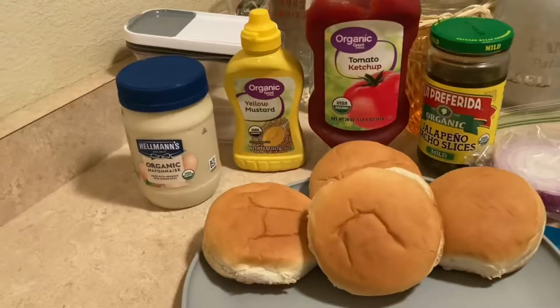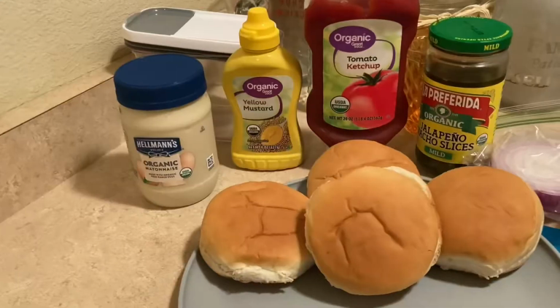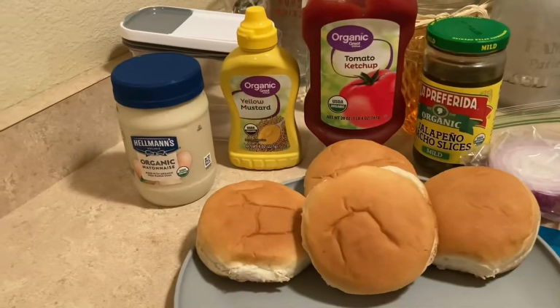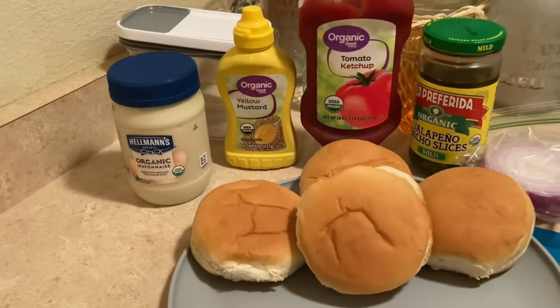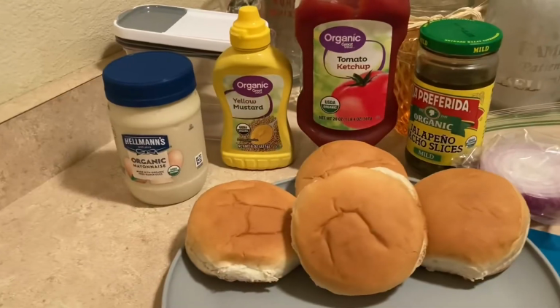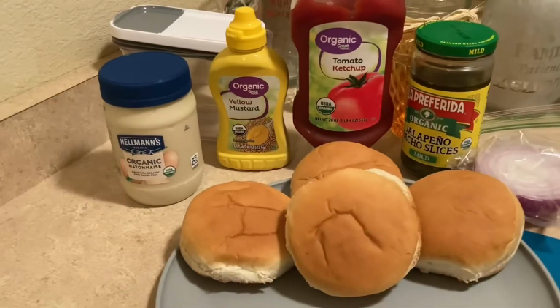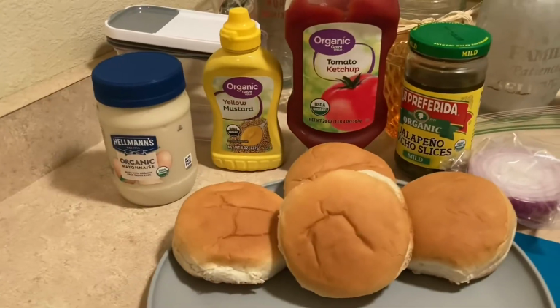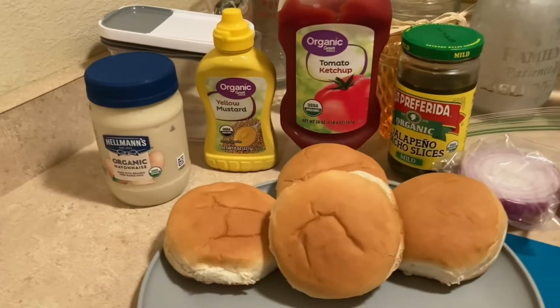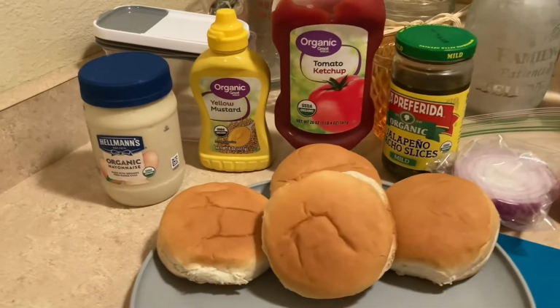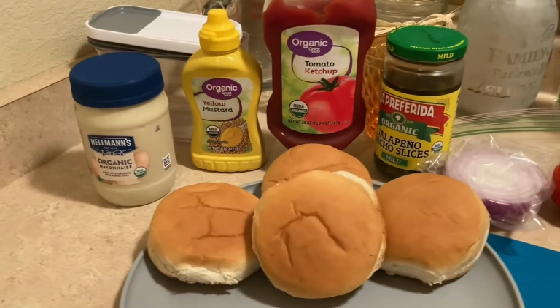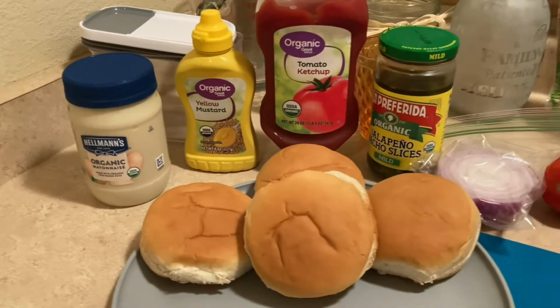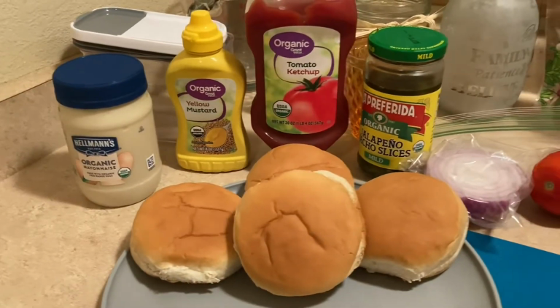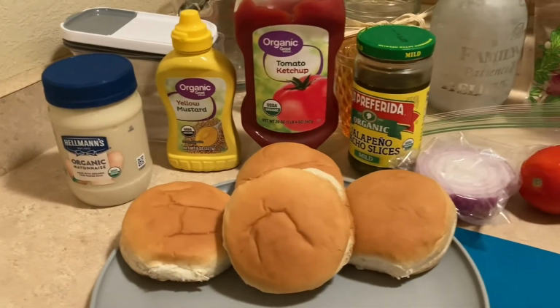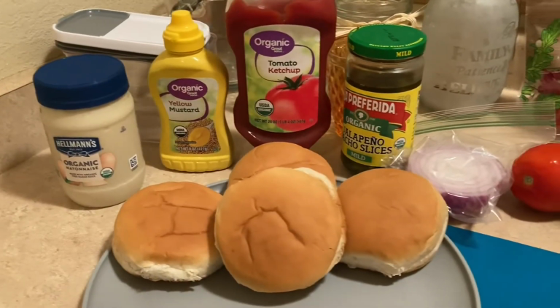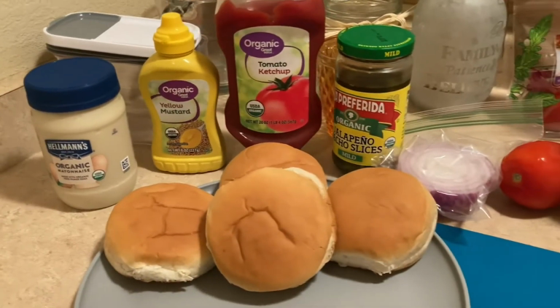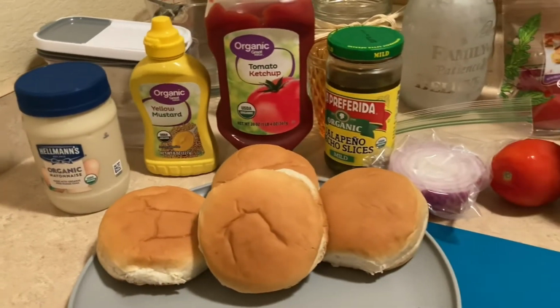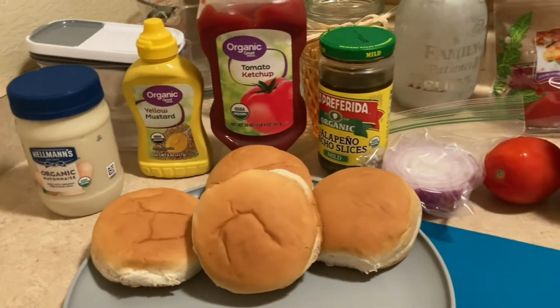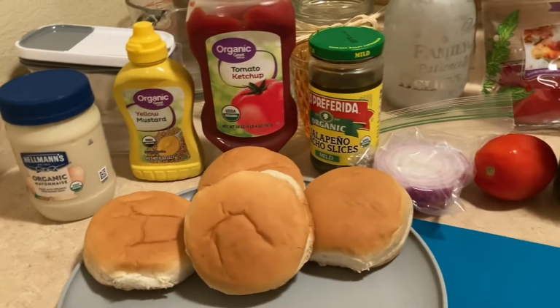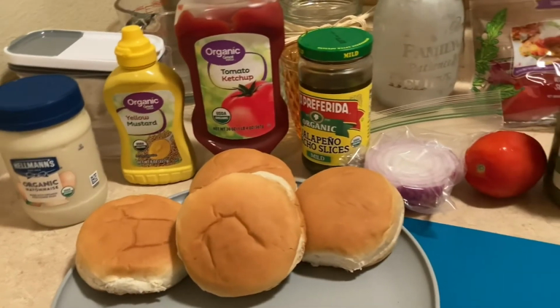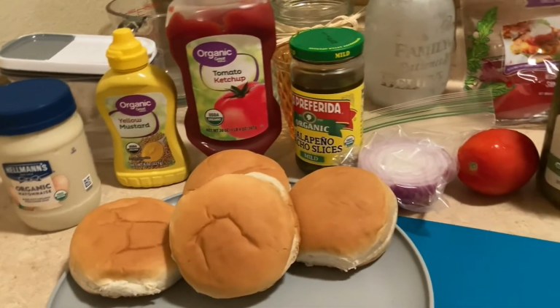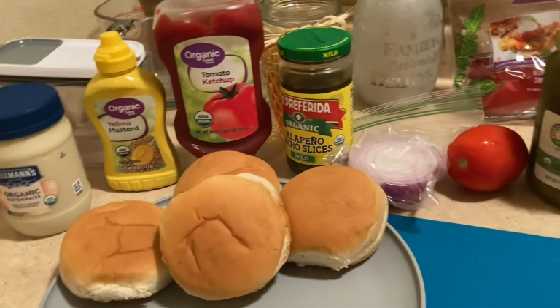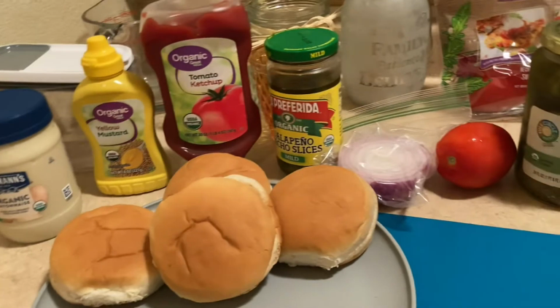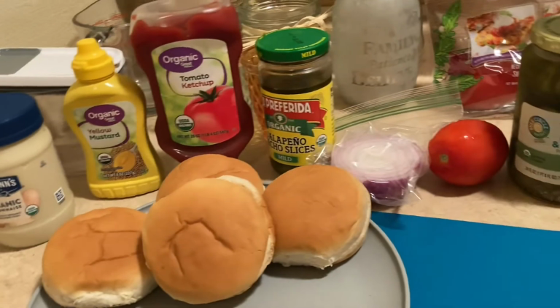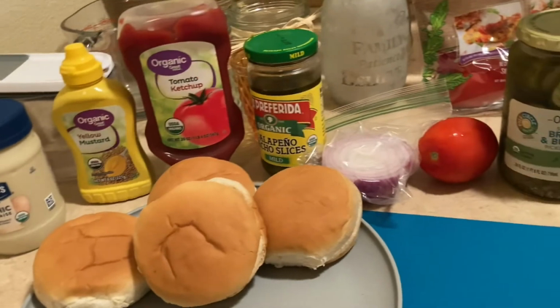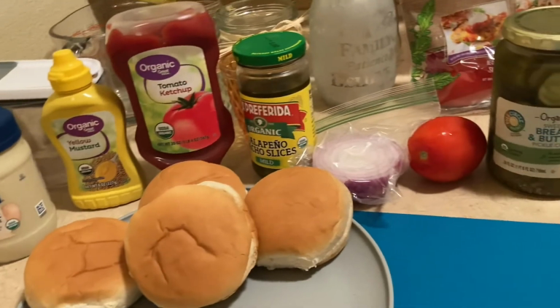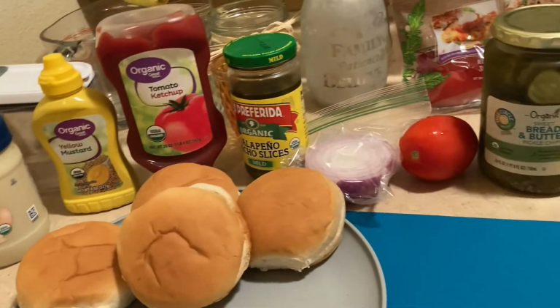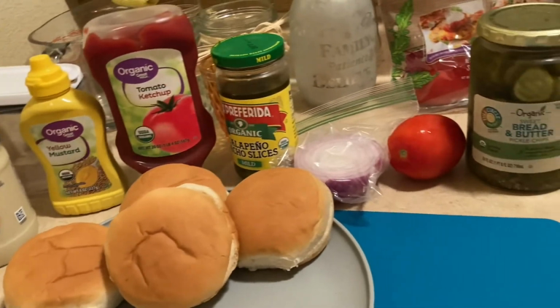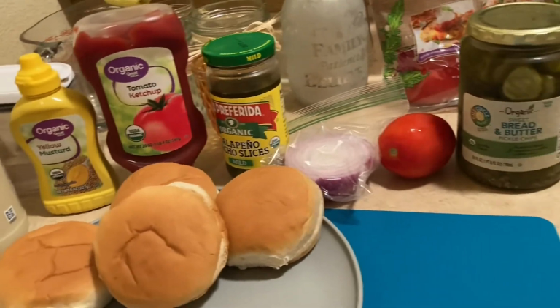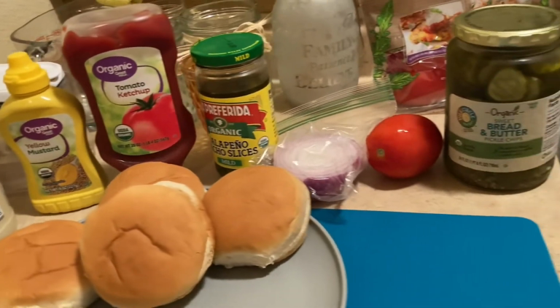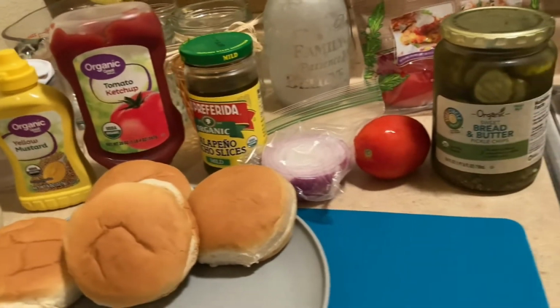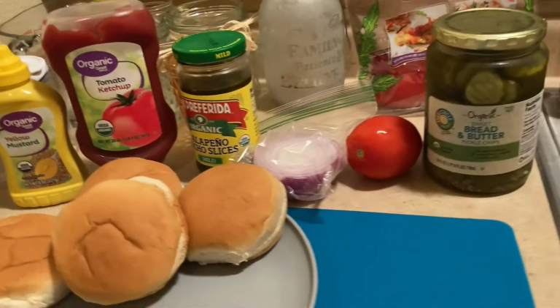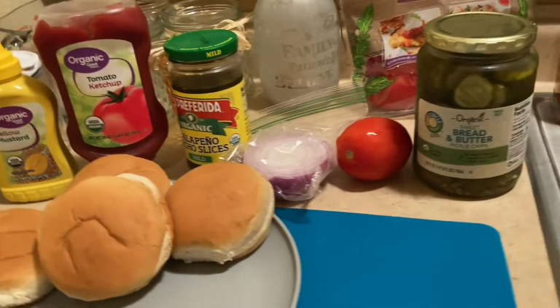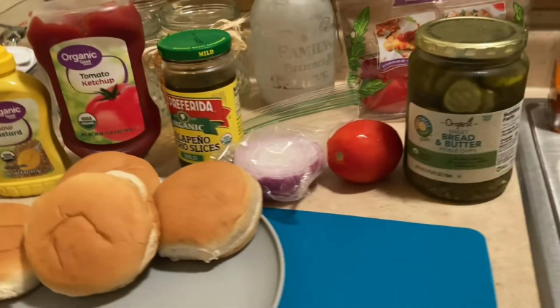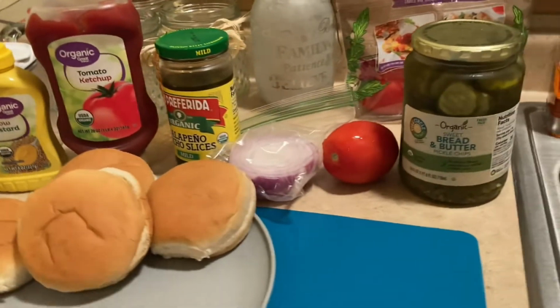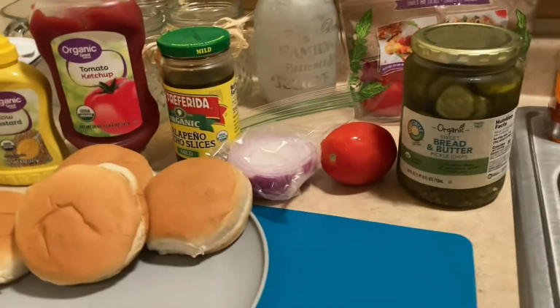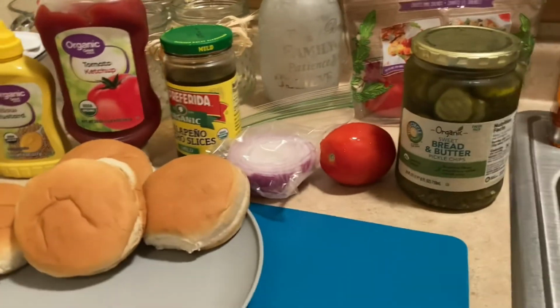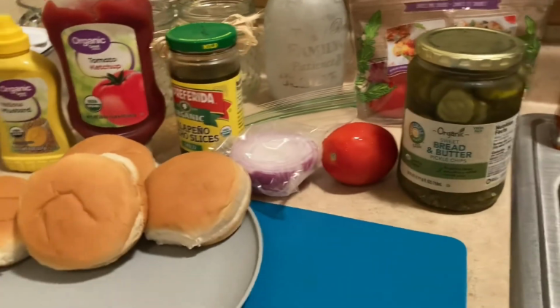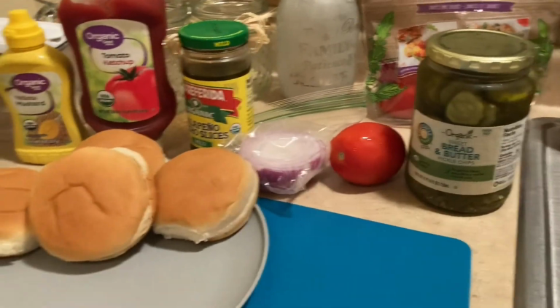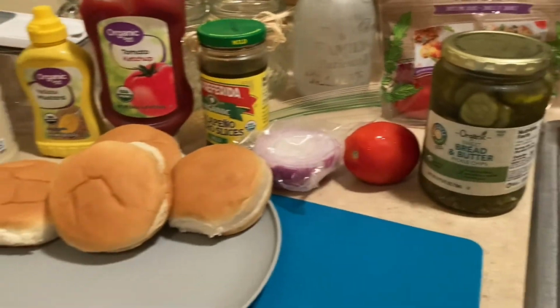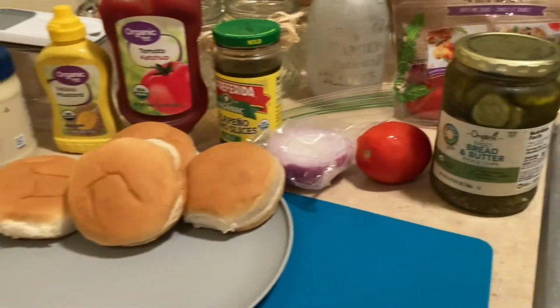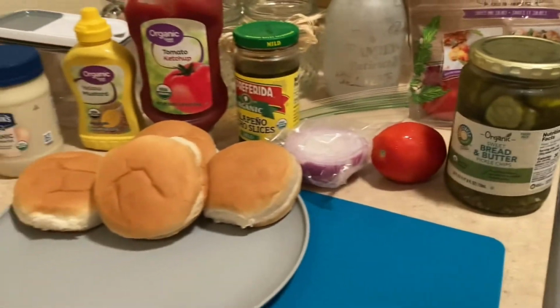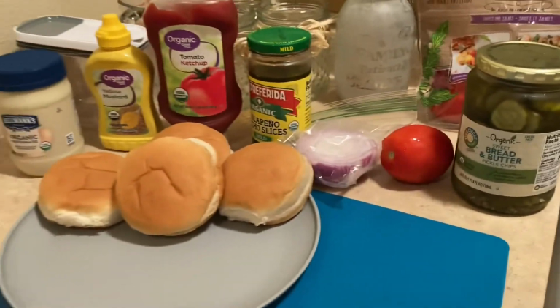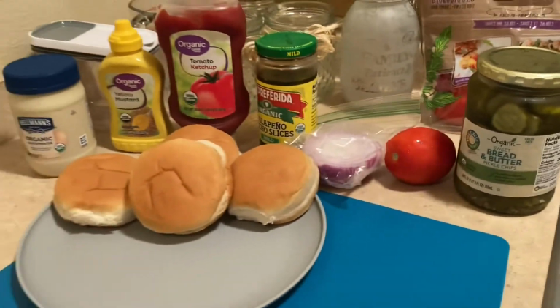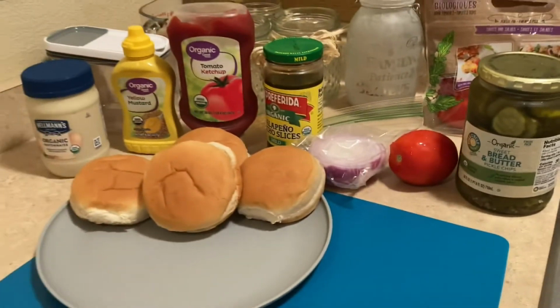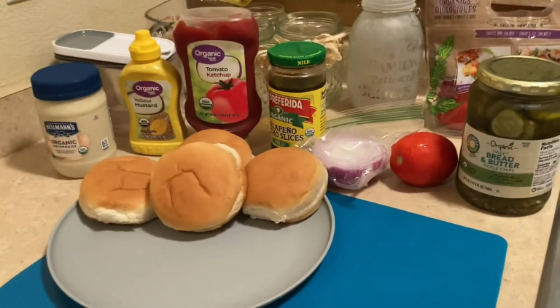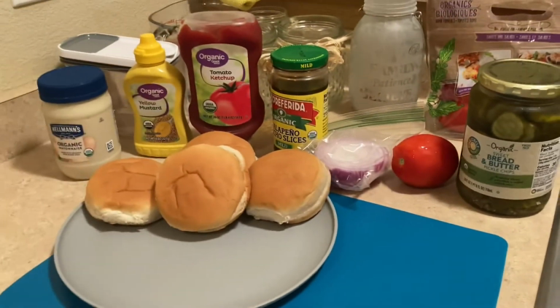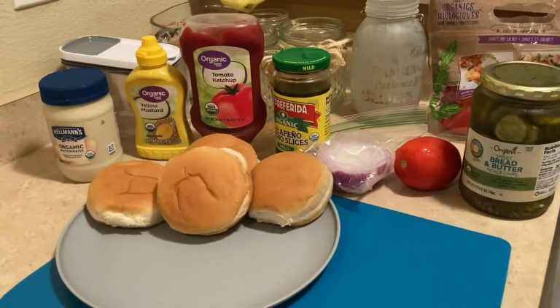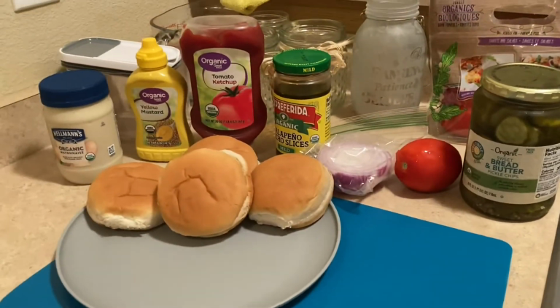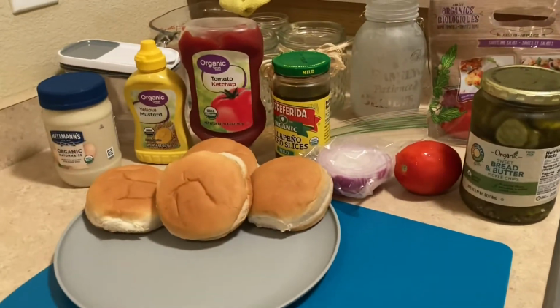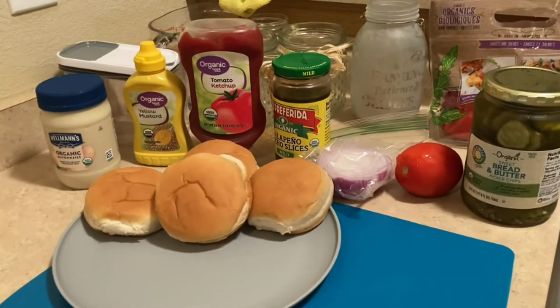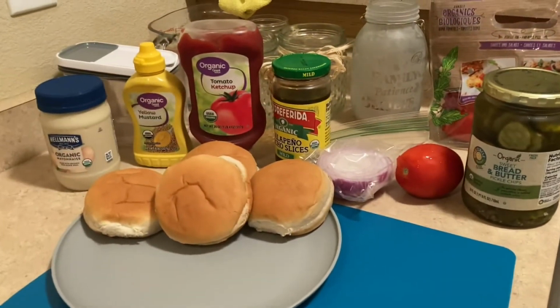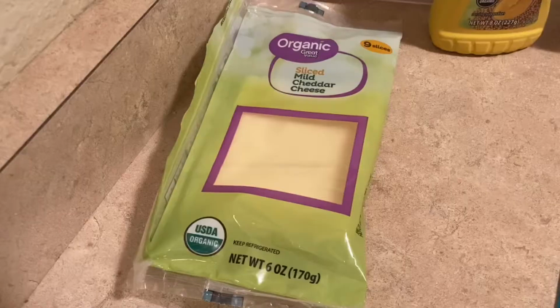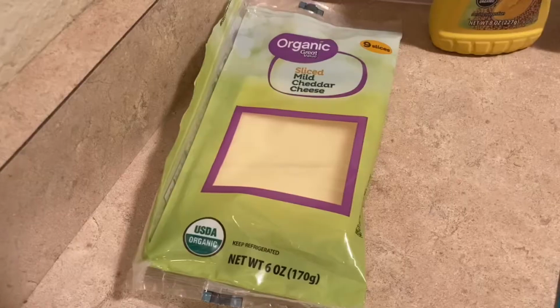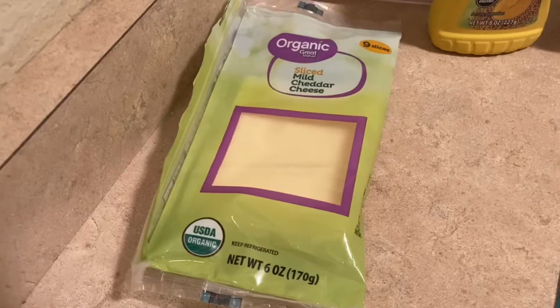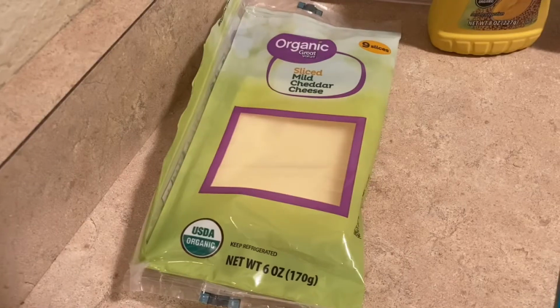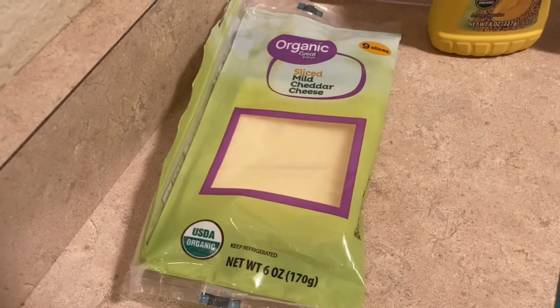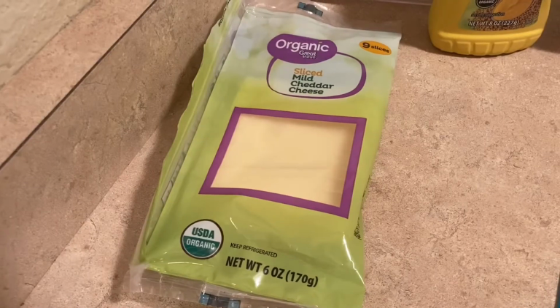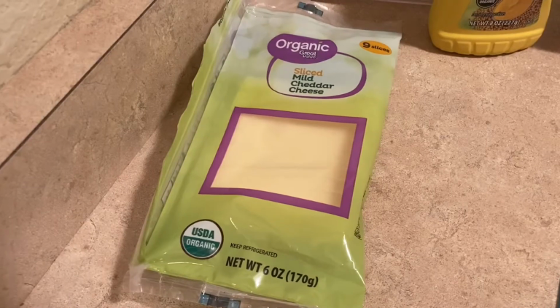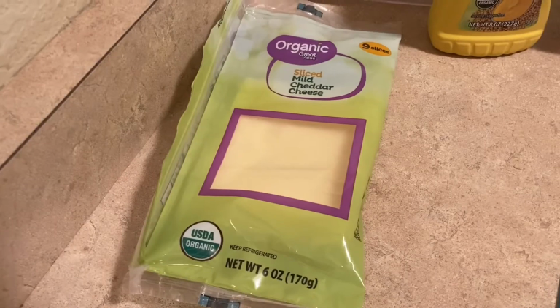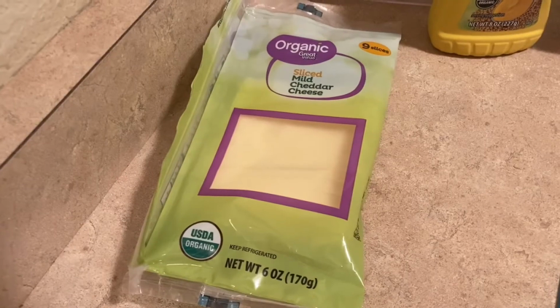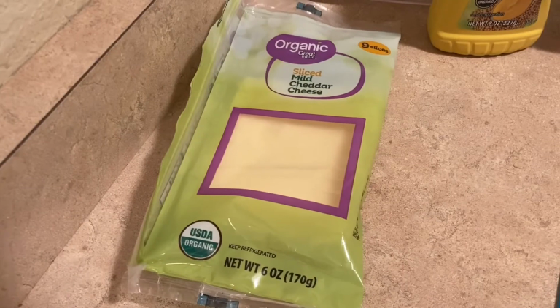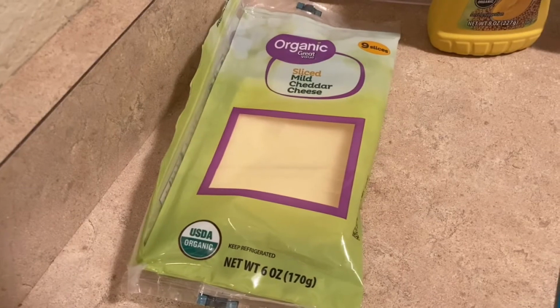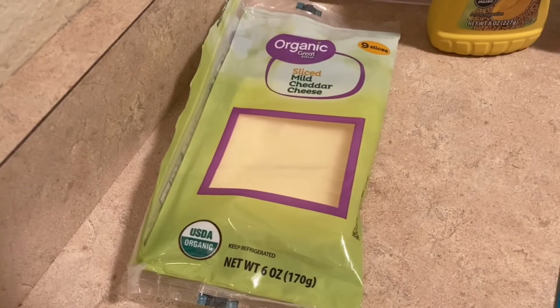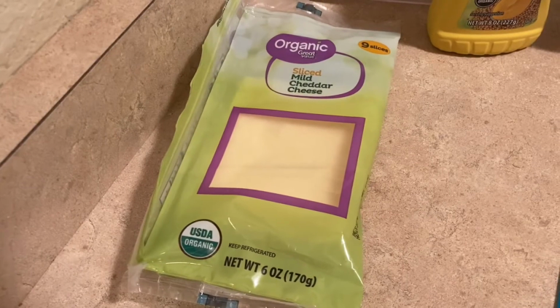Of course if we're gonna be making burgers, we gotta make them with the works. Can't forget about the cheese.